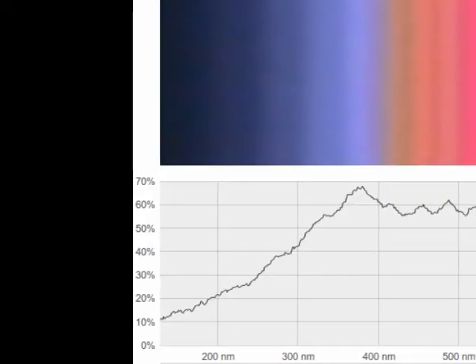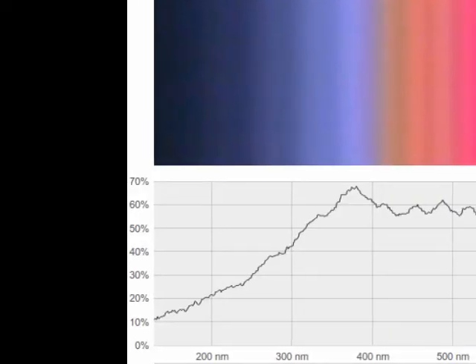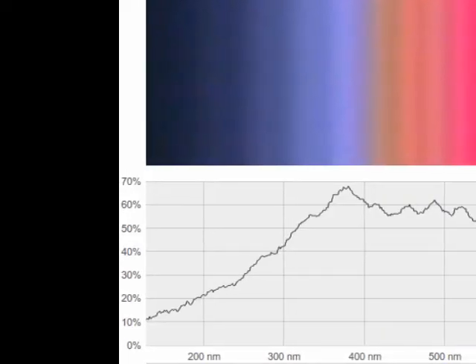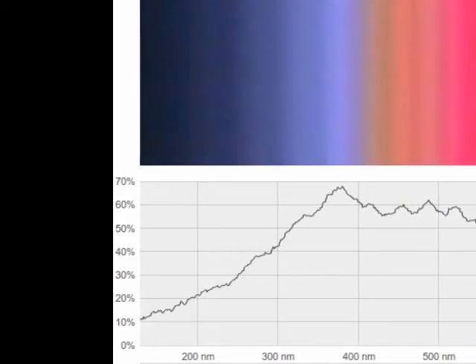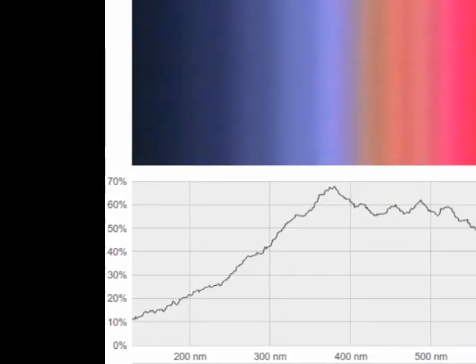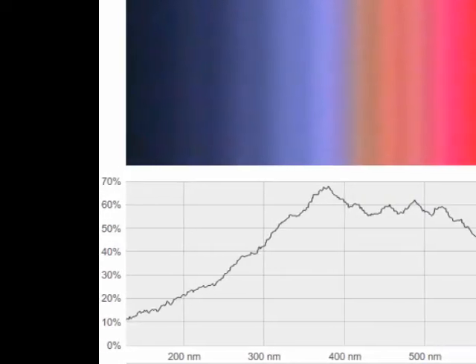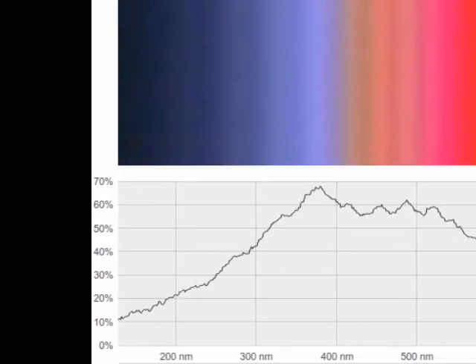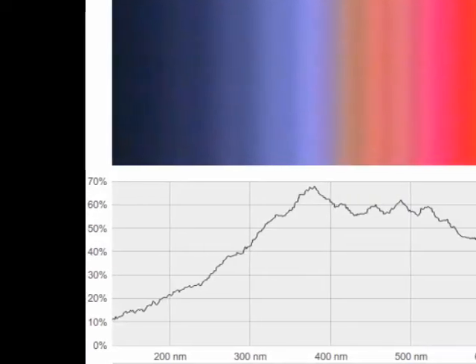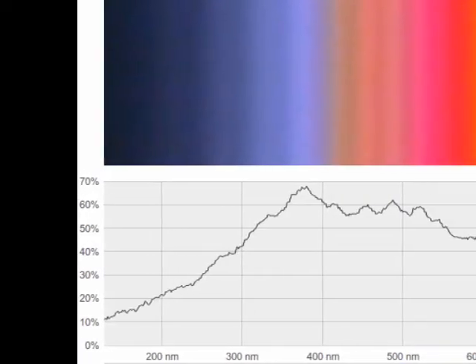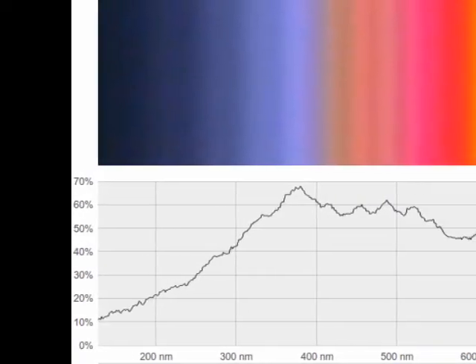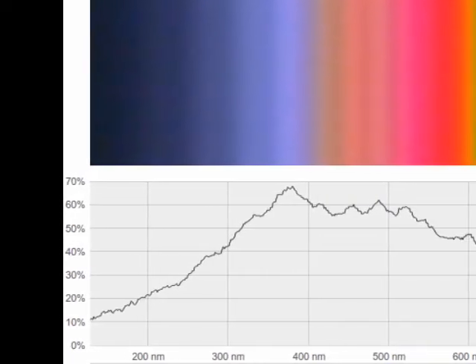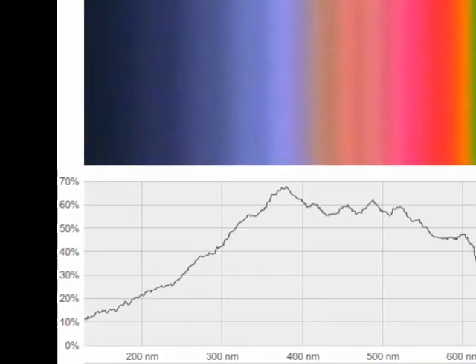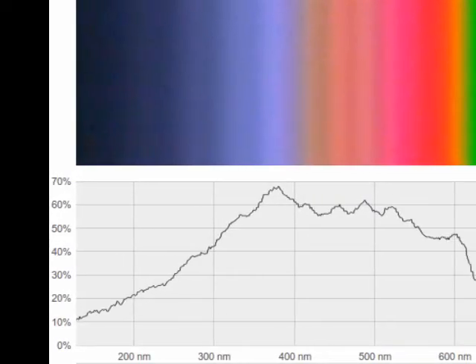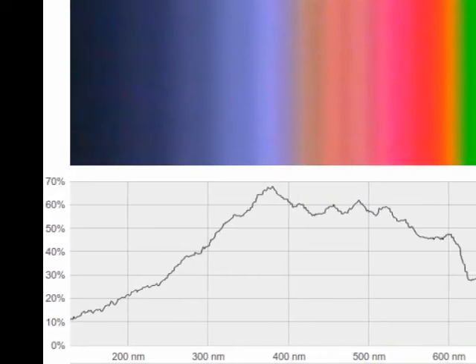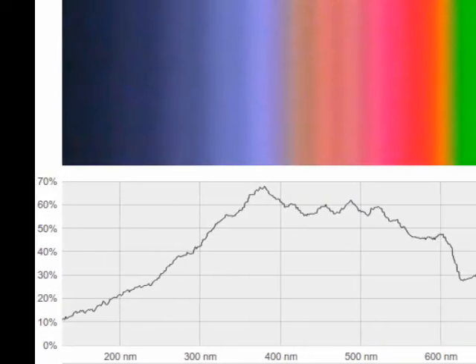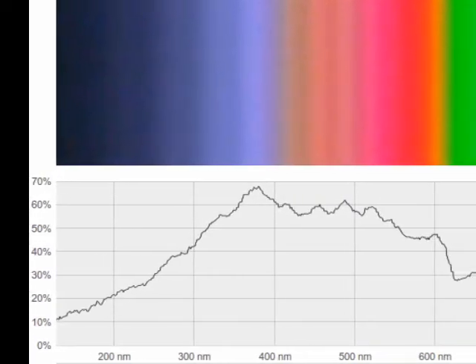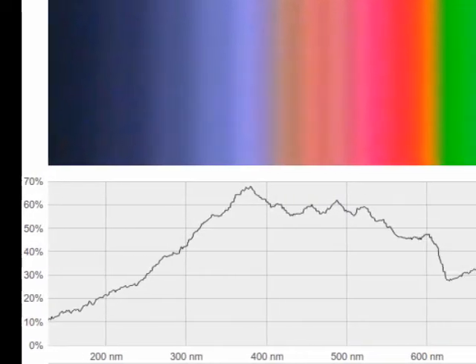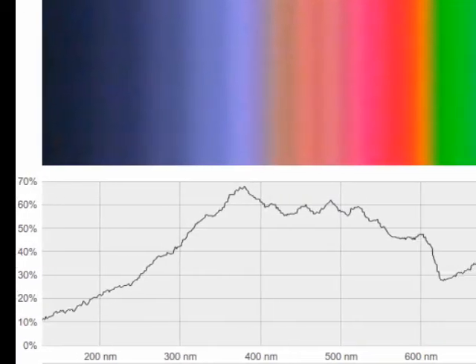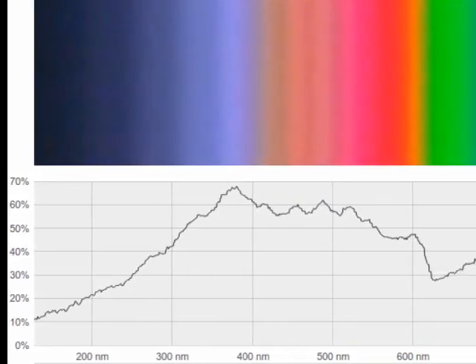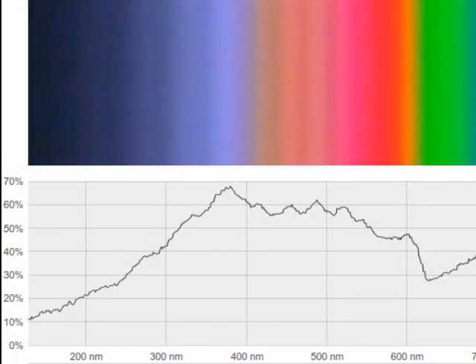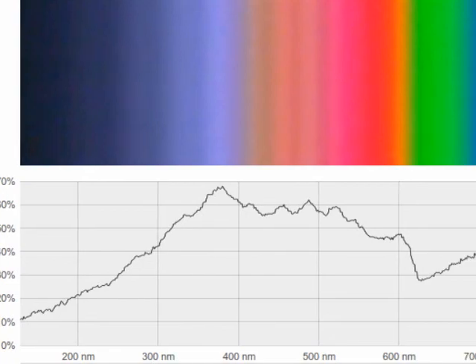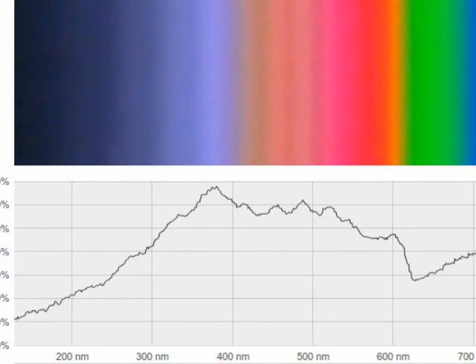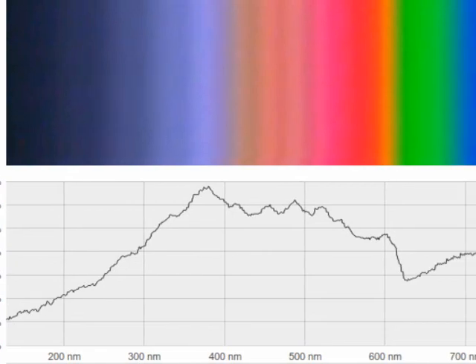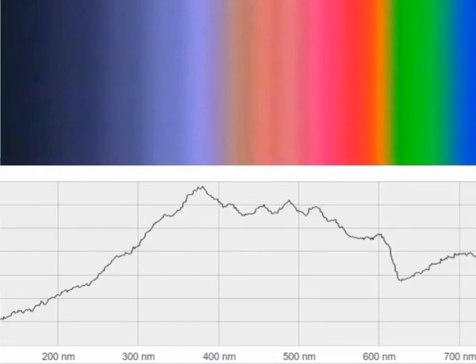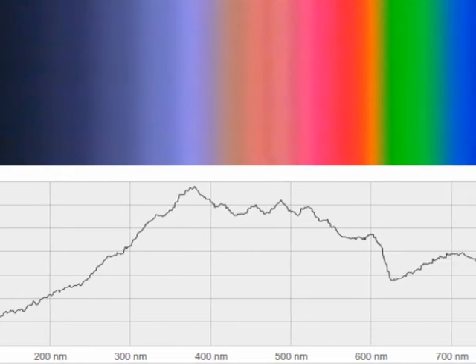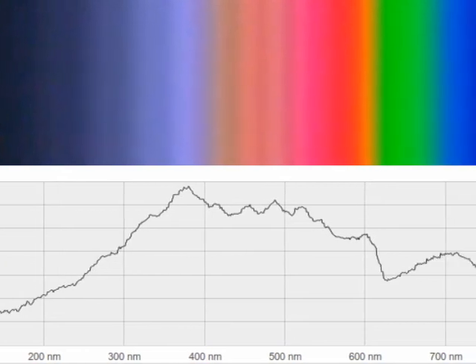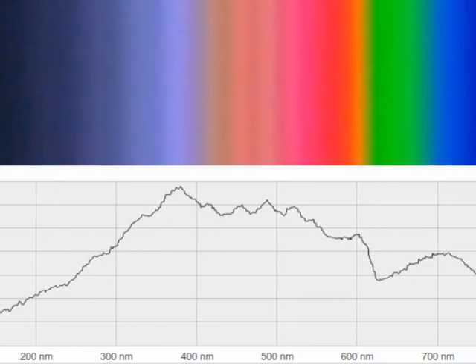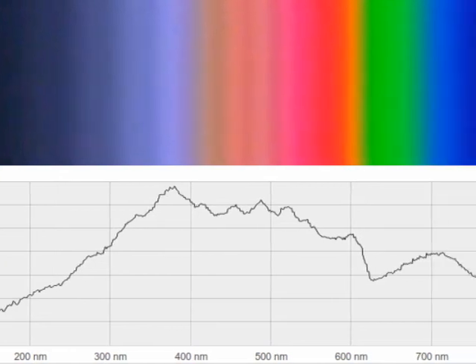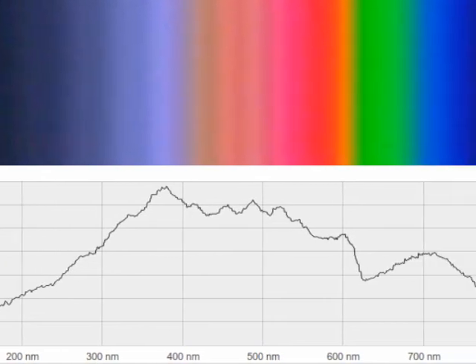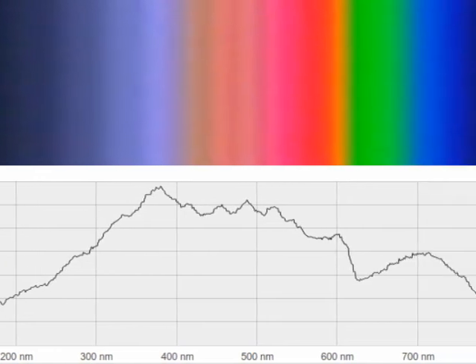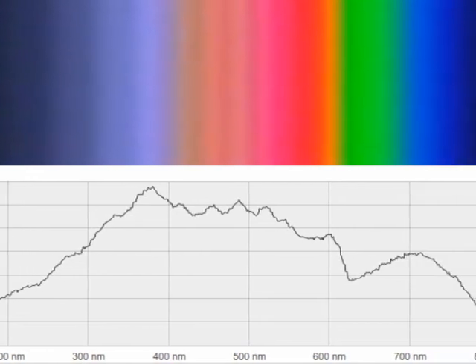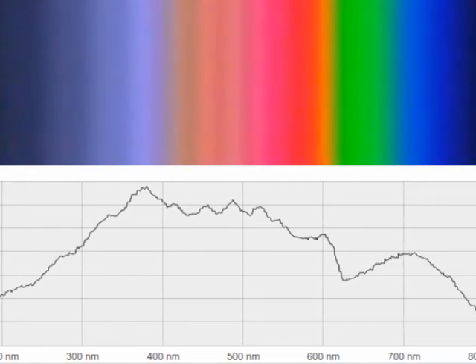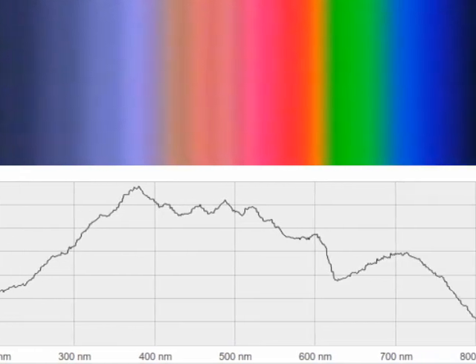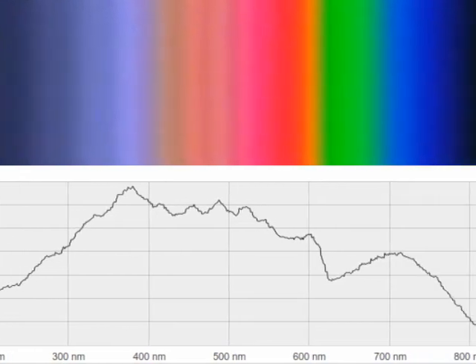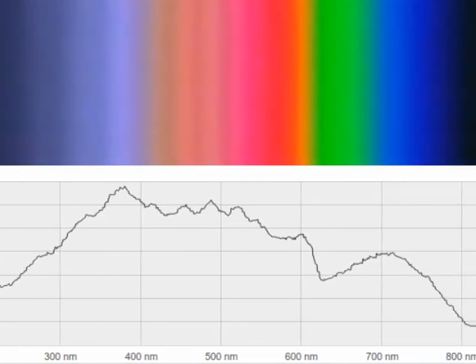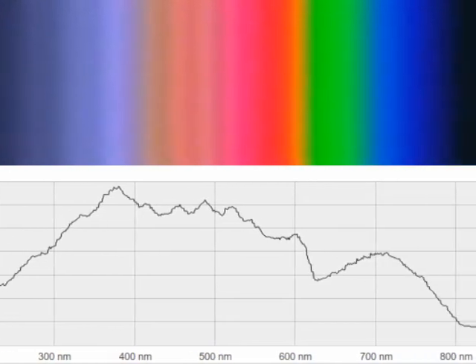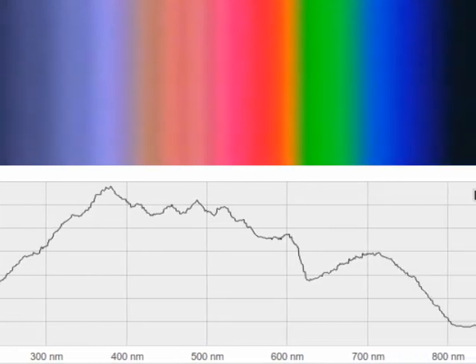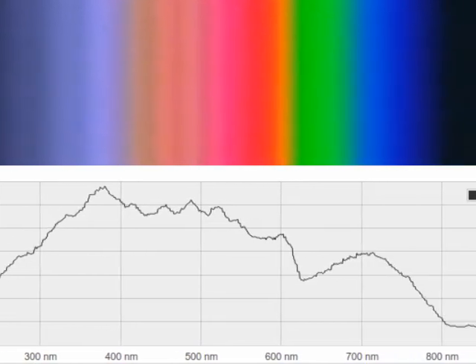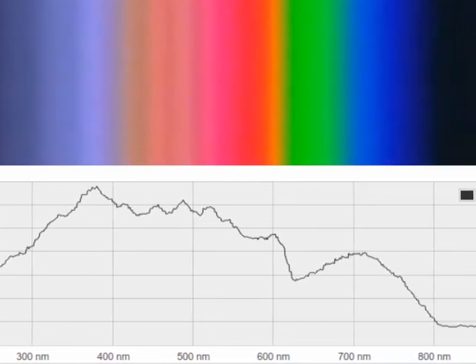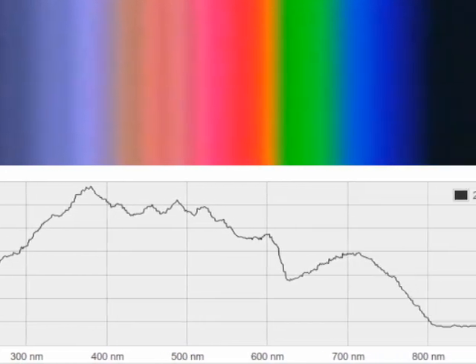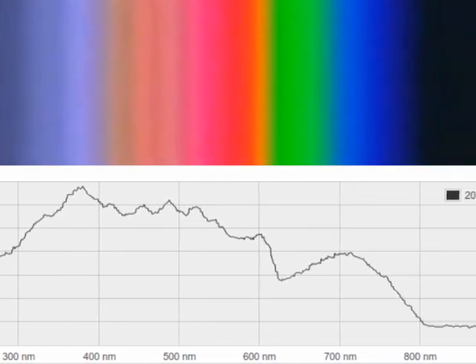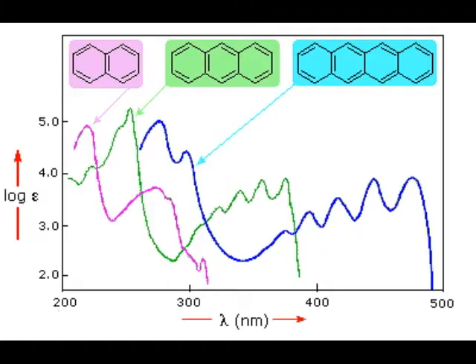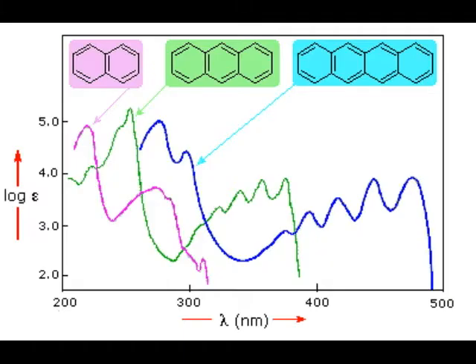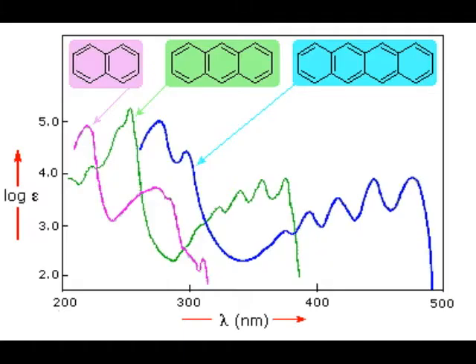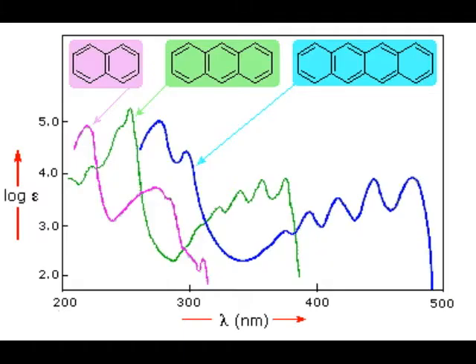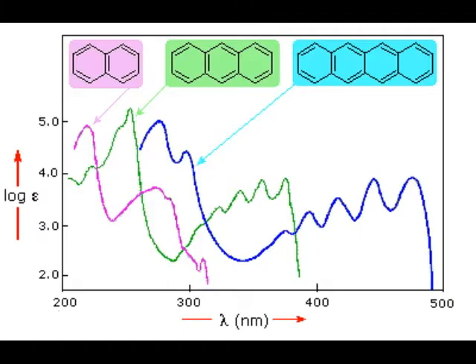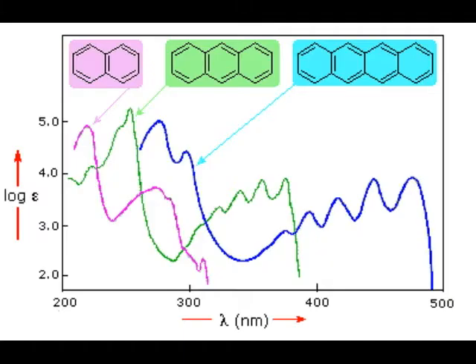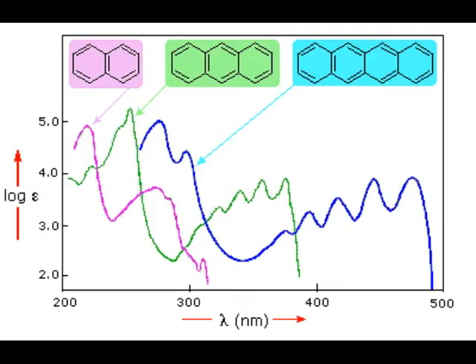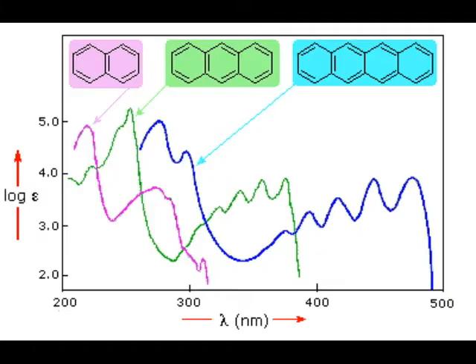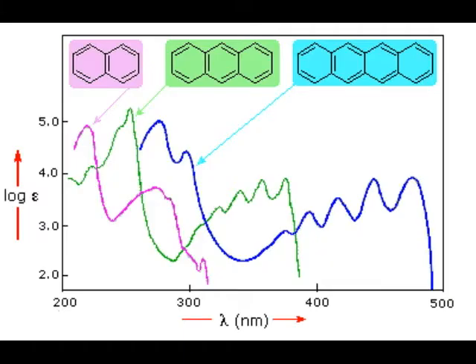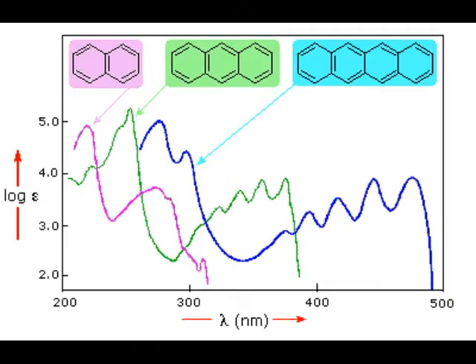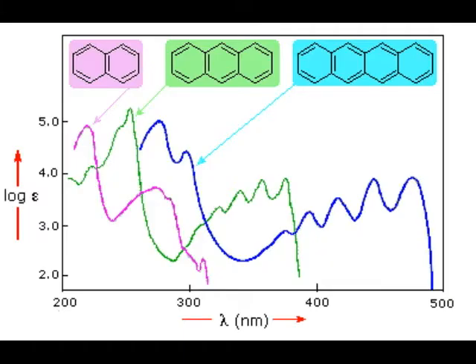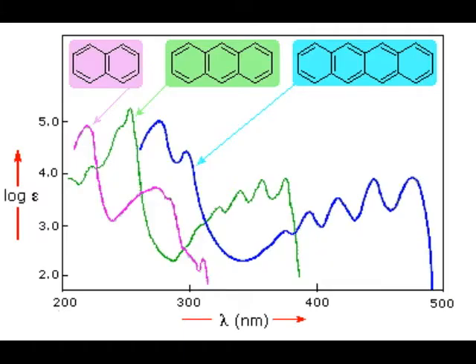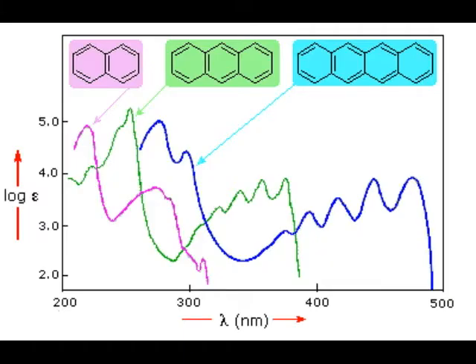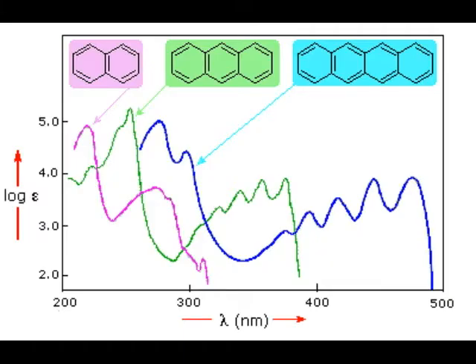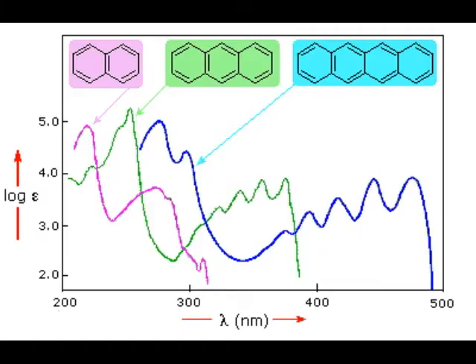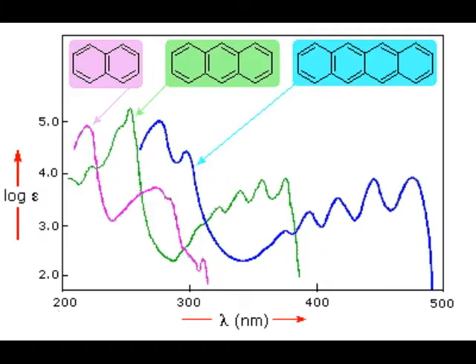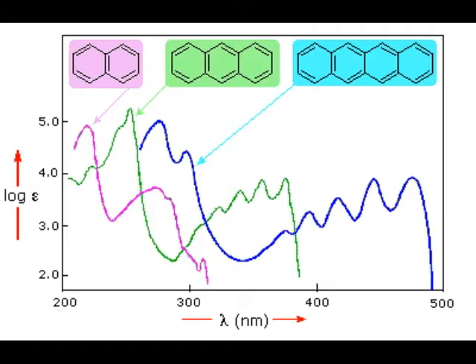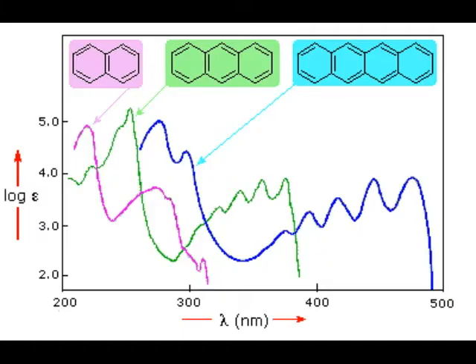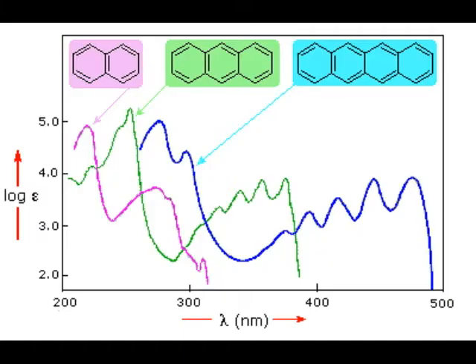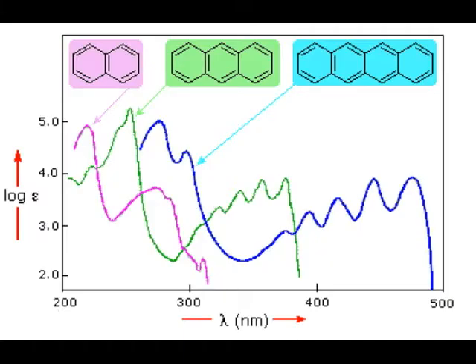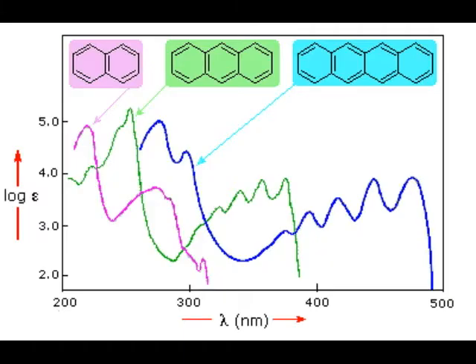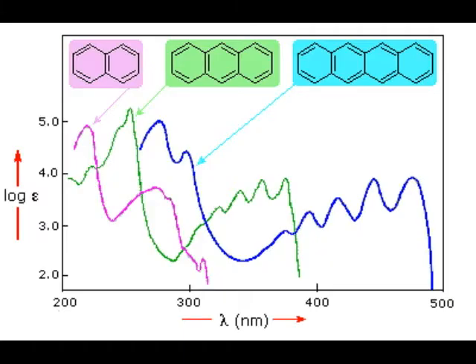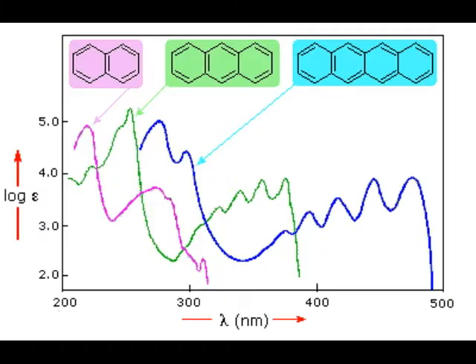If you graph the brightness of each color in the spectrum, like the EQ on a stereo, the resulting spectrum is like a fingerprint, helping you to identify what was in the sample.